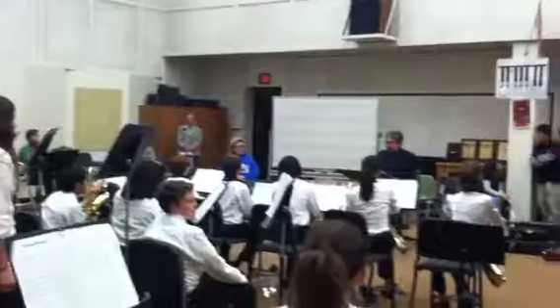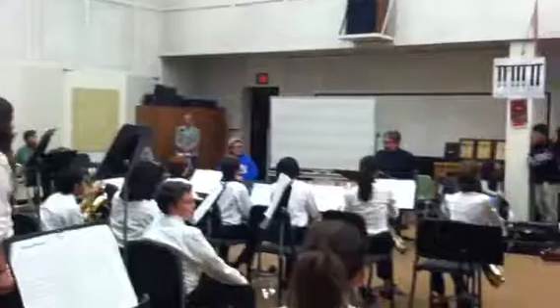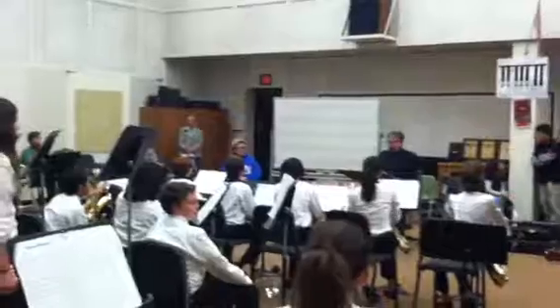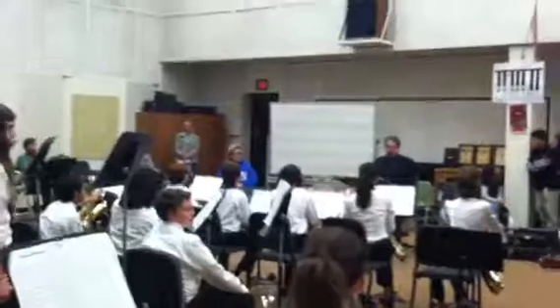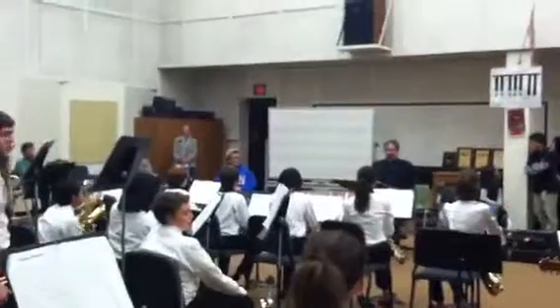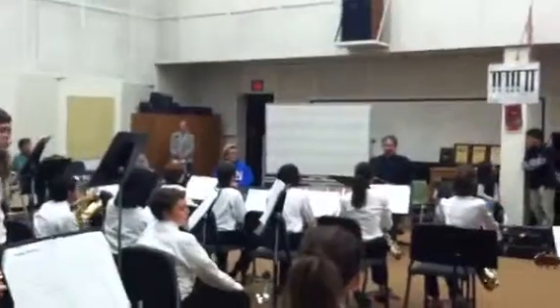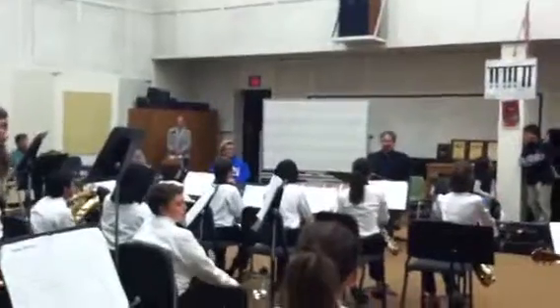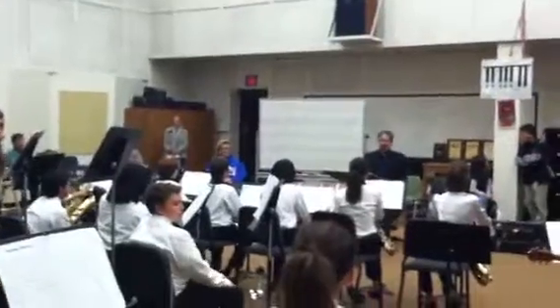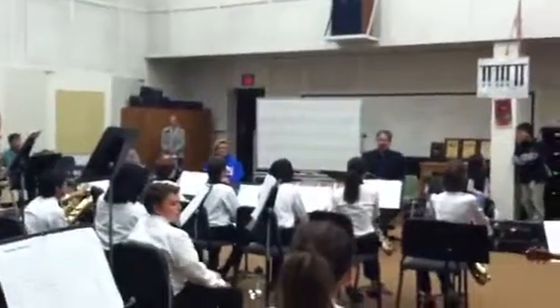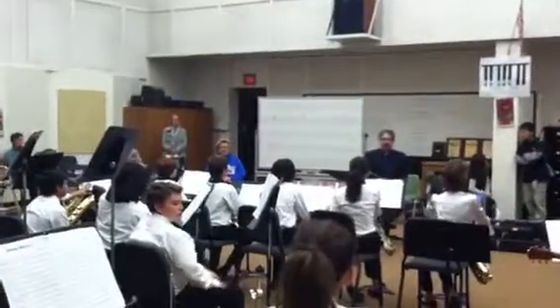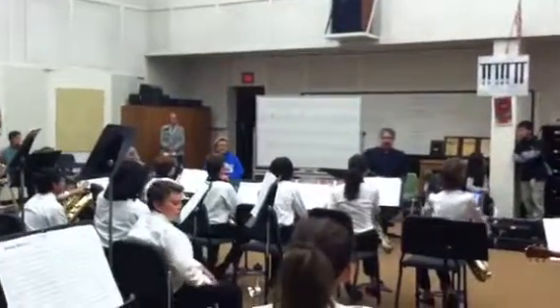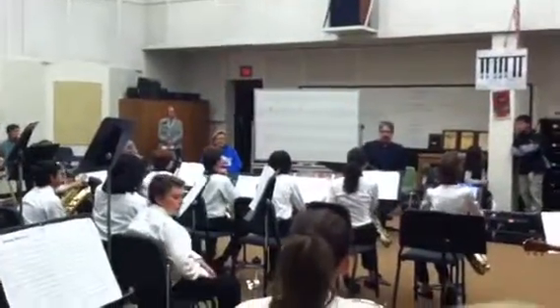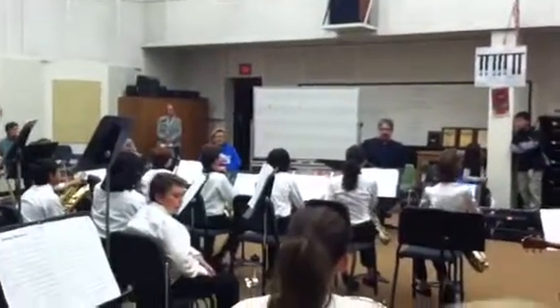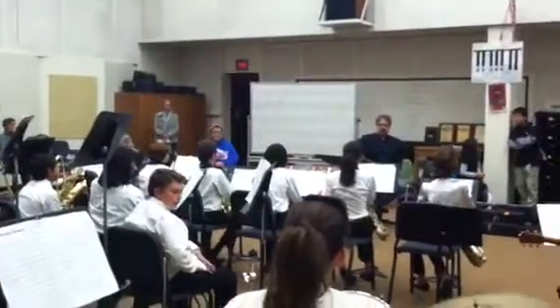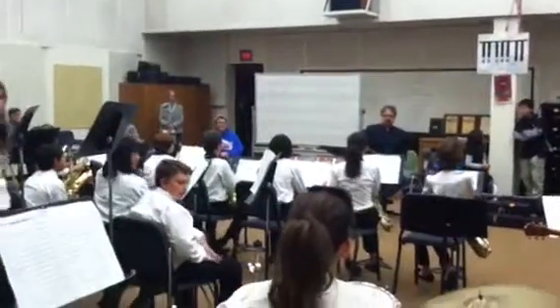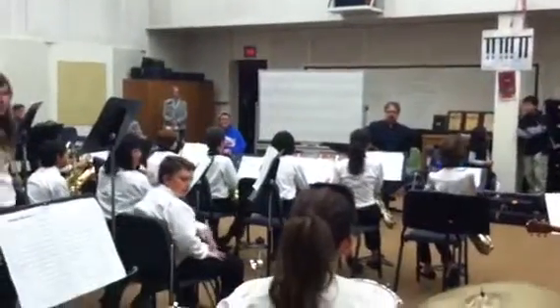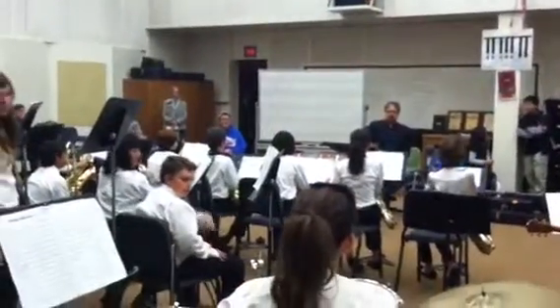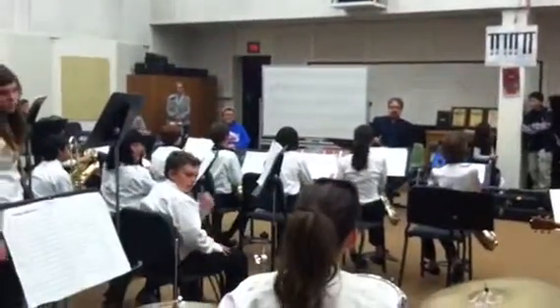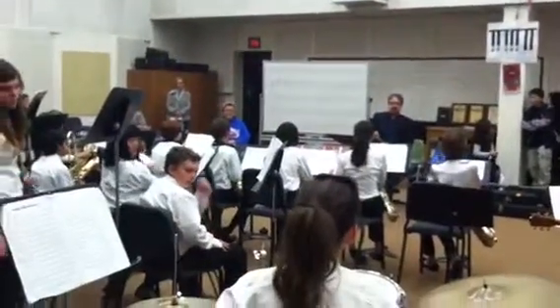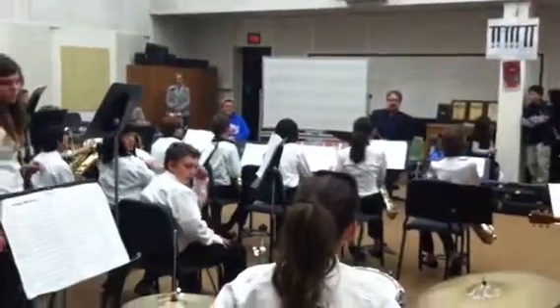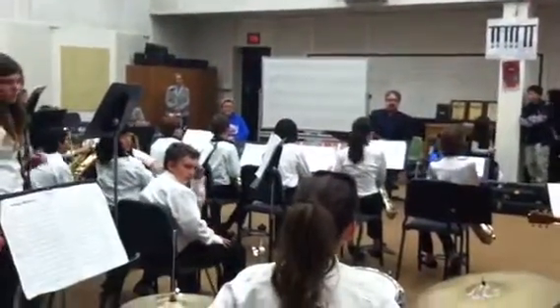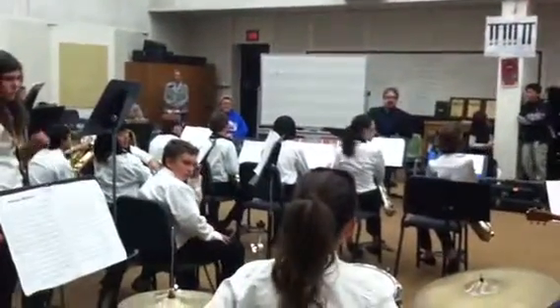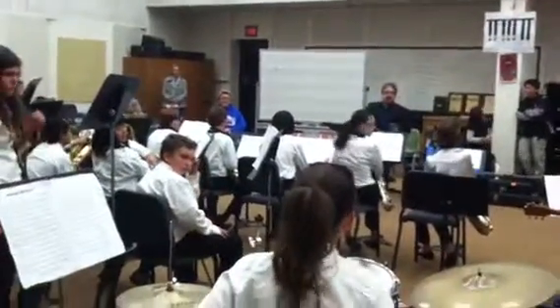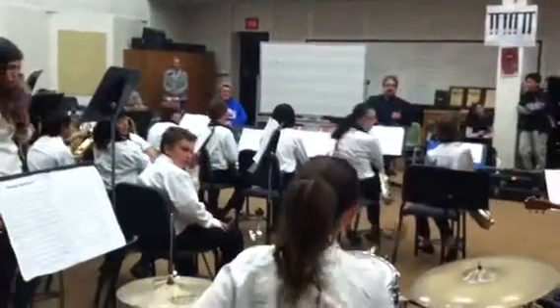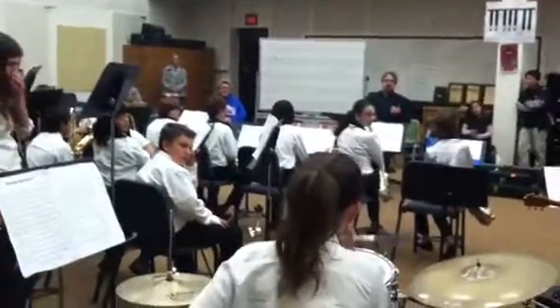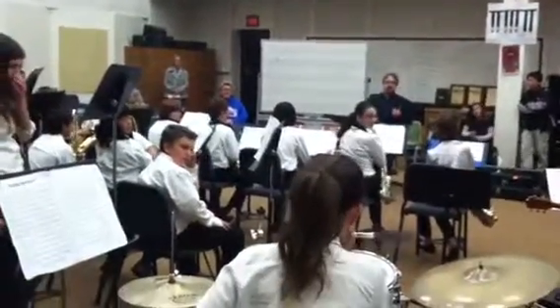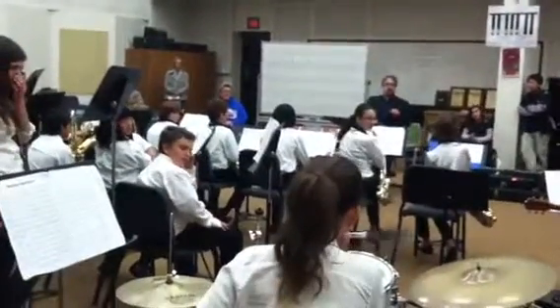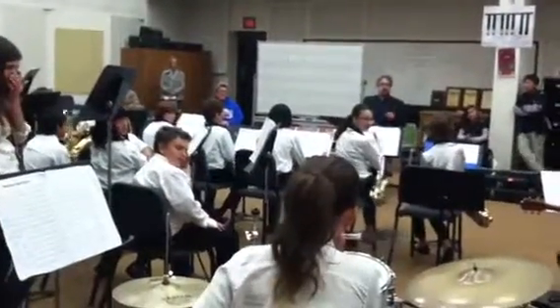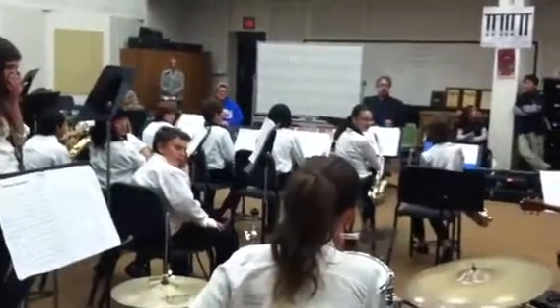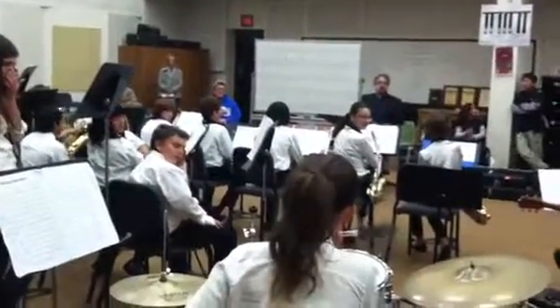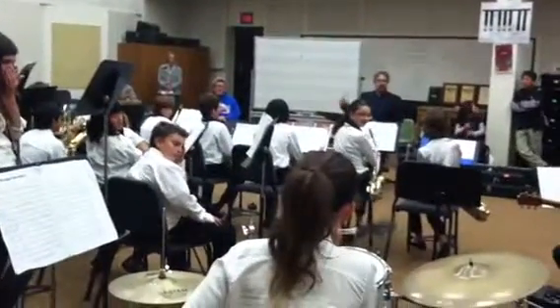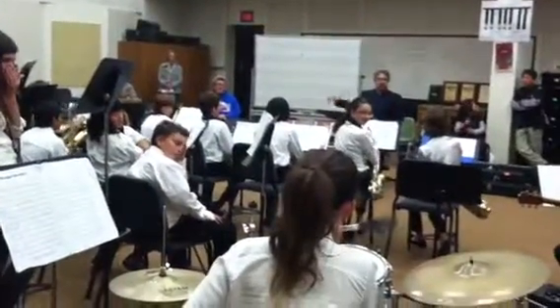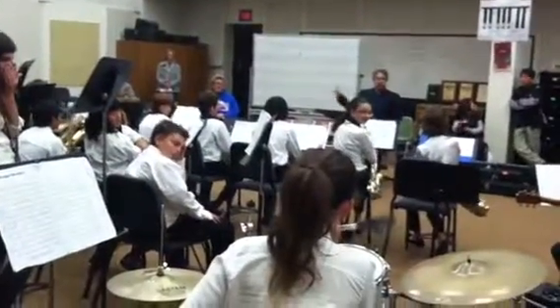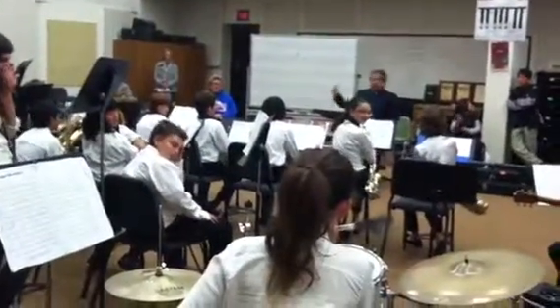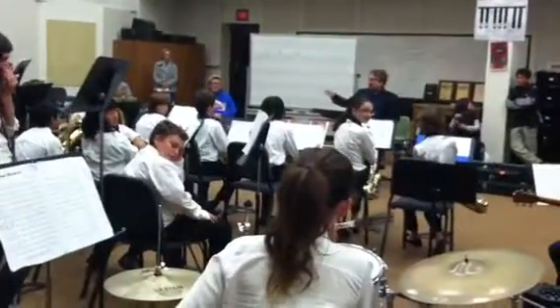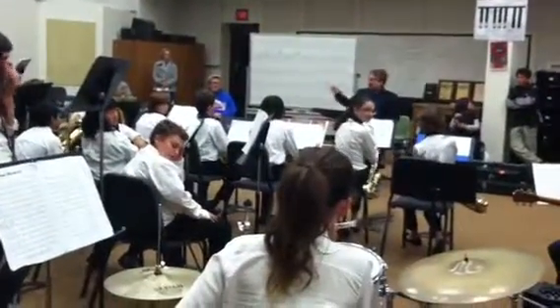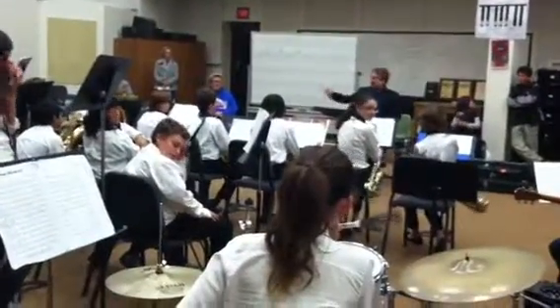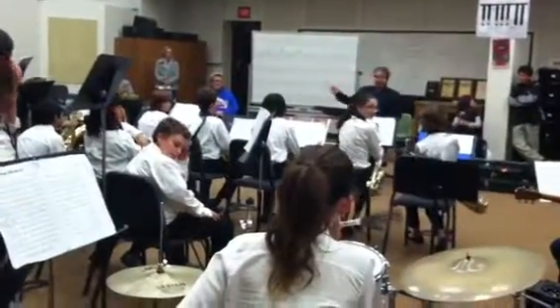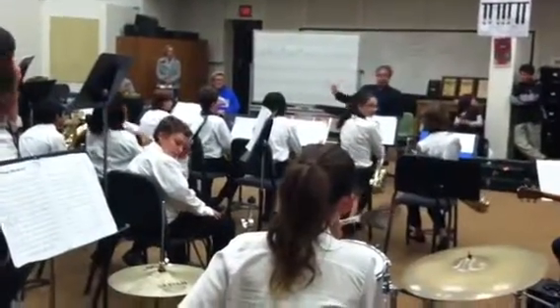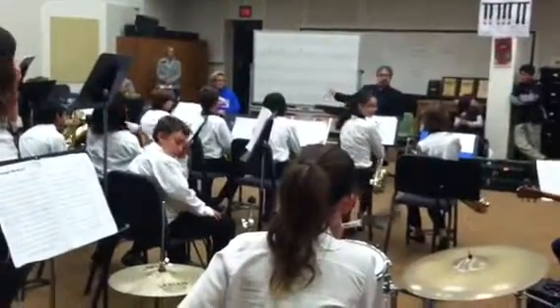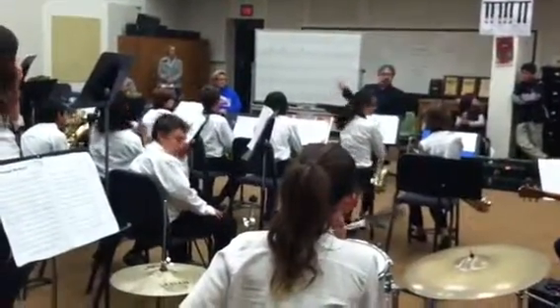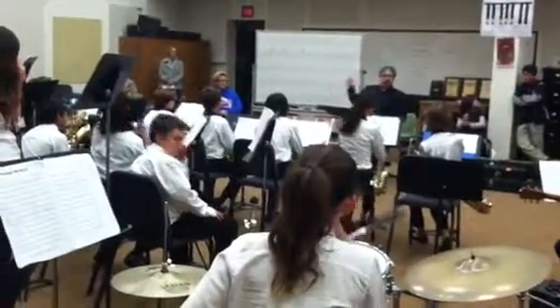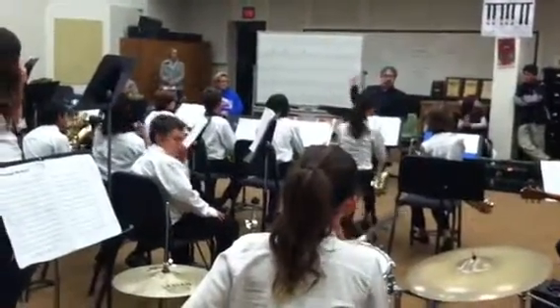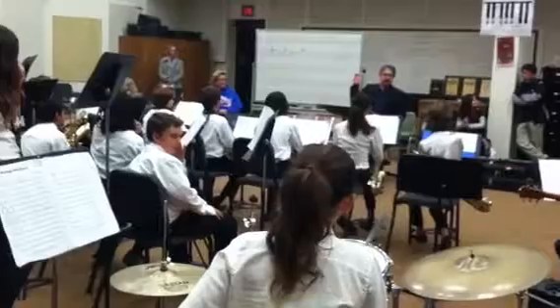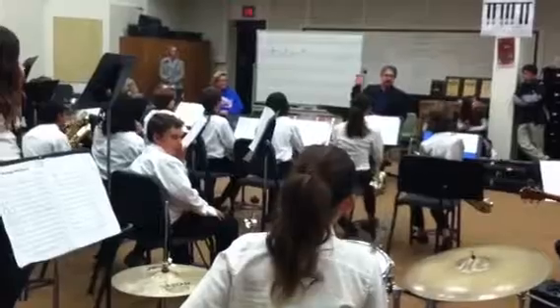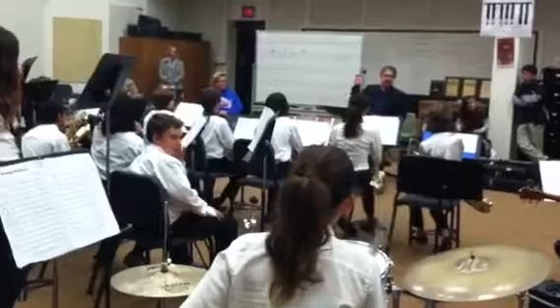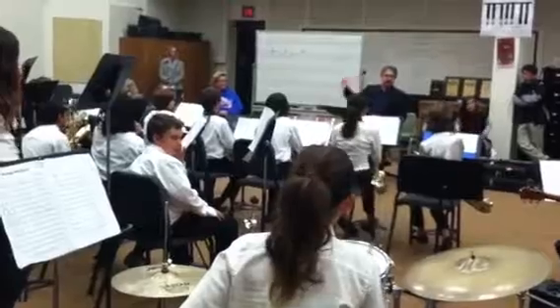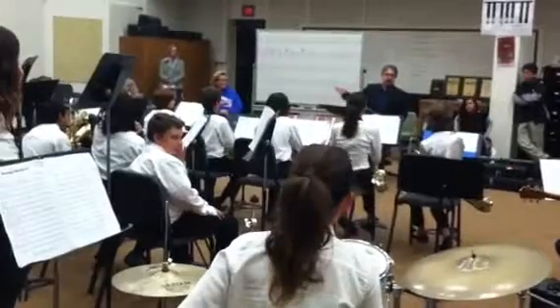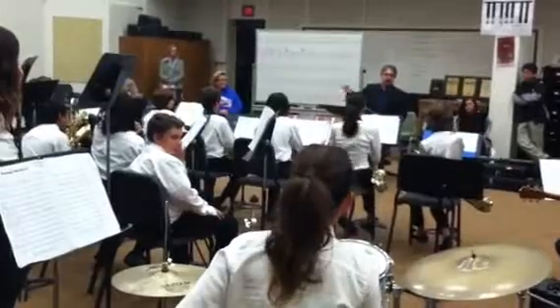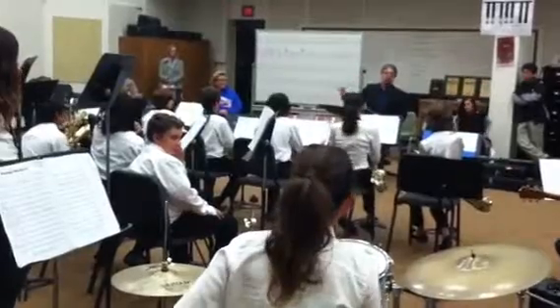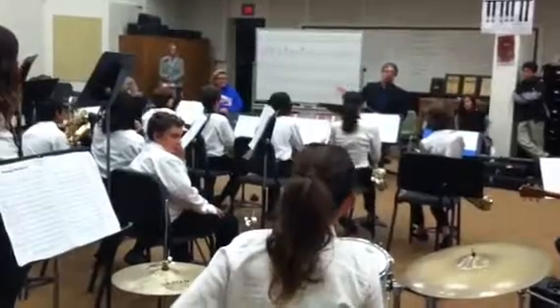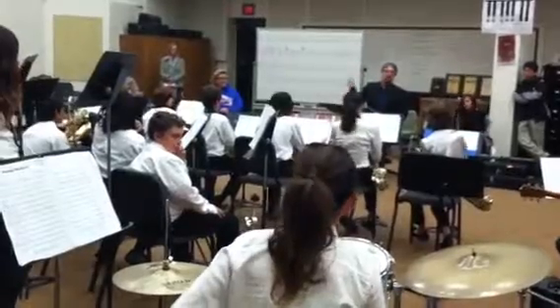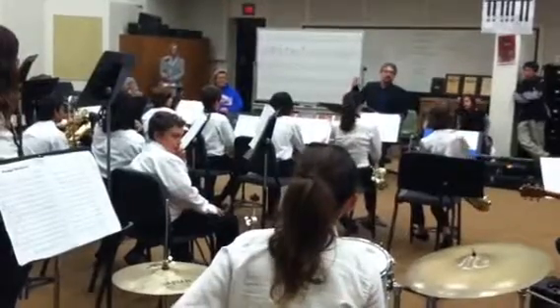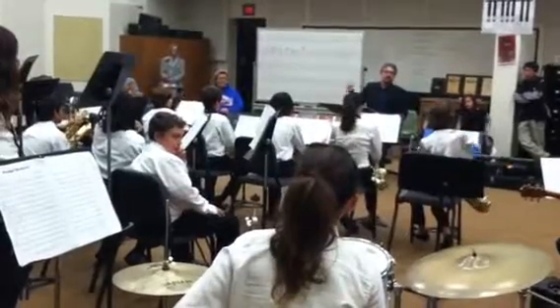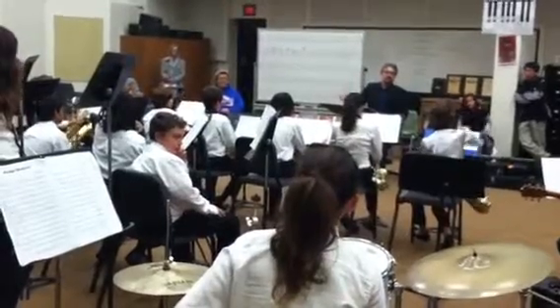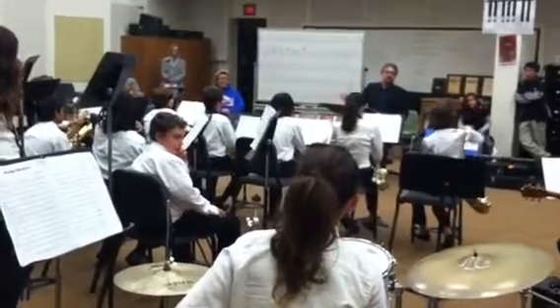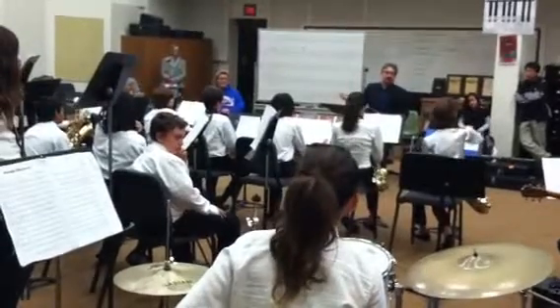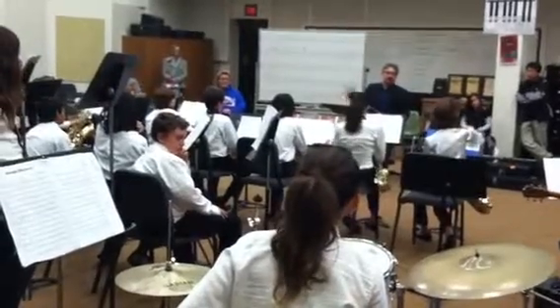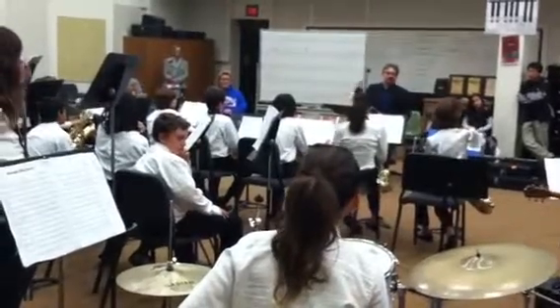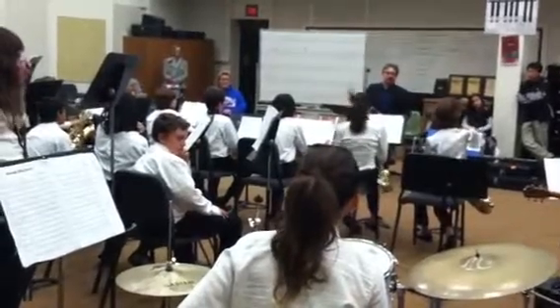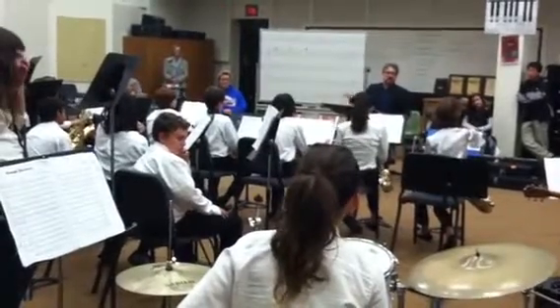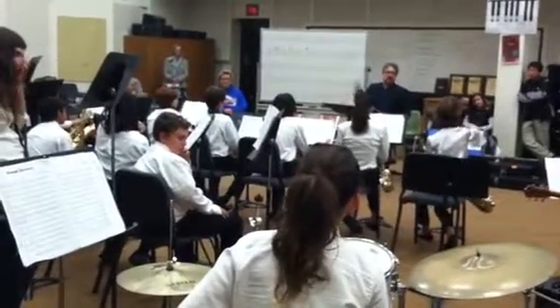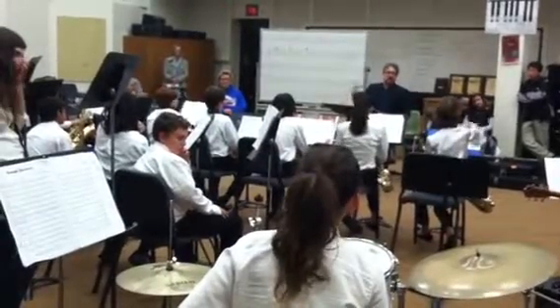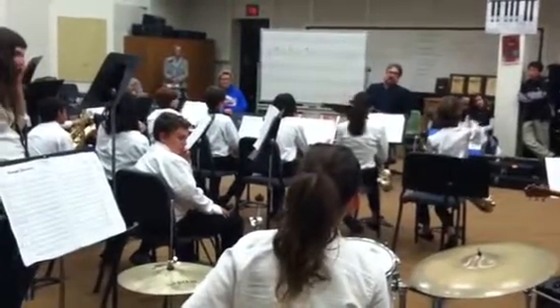Bring out that ride cymbal. So if everything else you're doing is good, this is missing. So that's going to have to be way louder somehow.